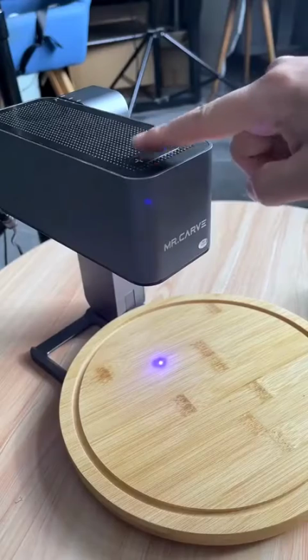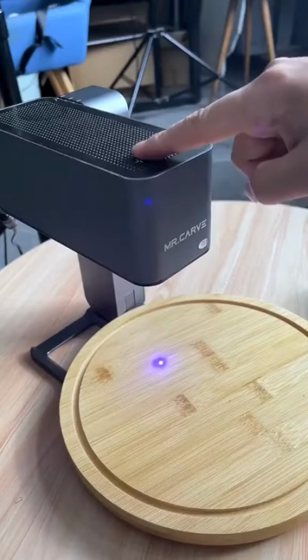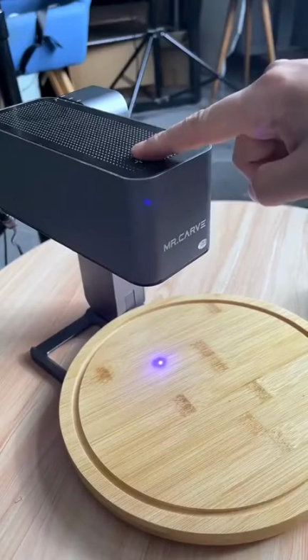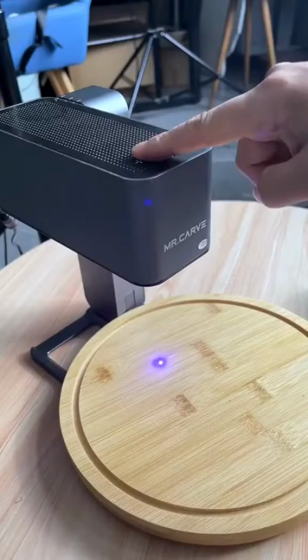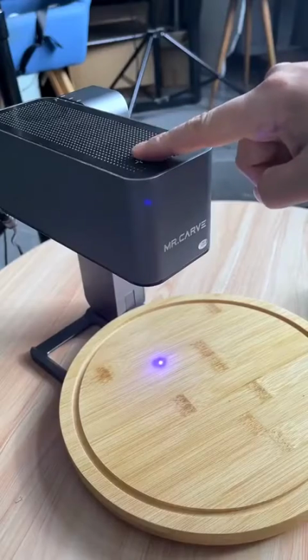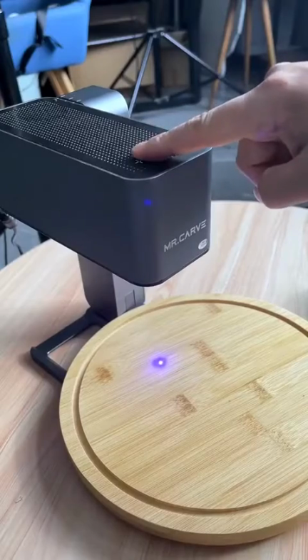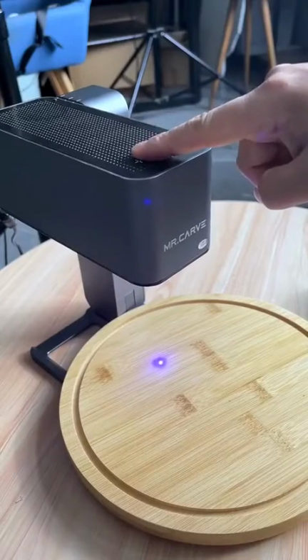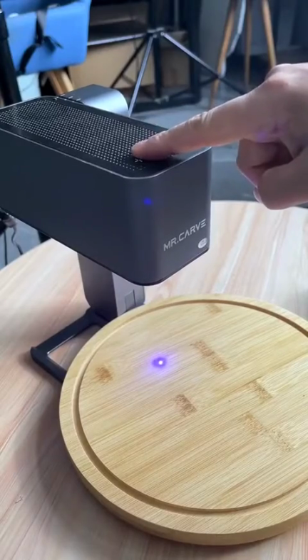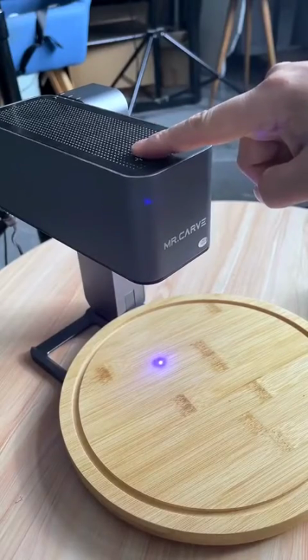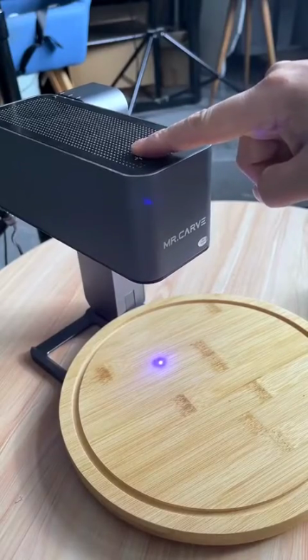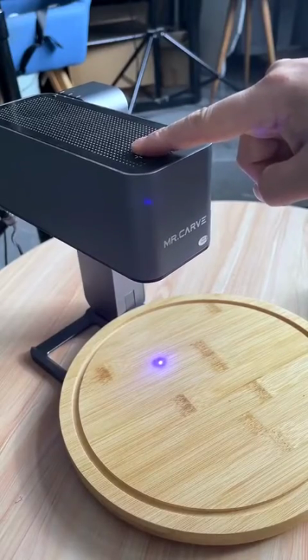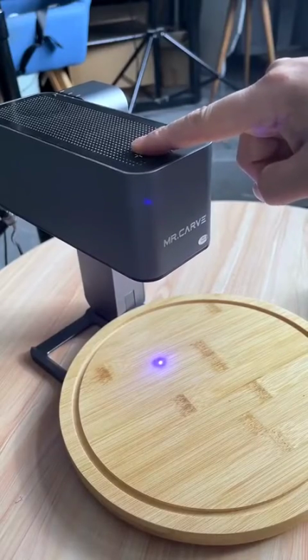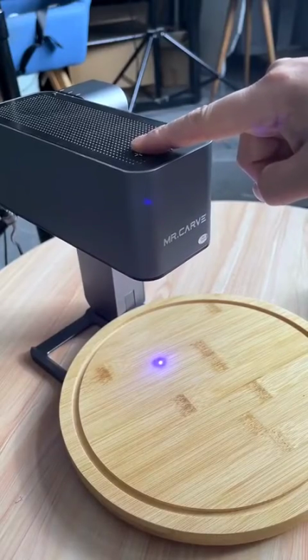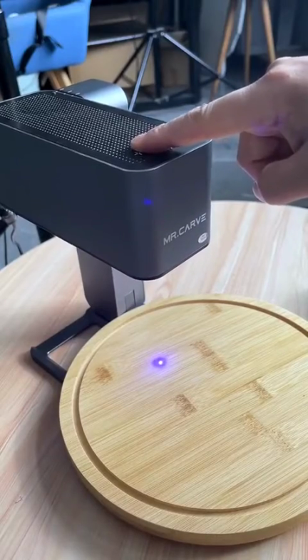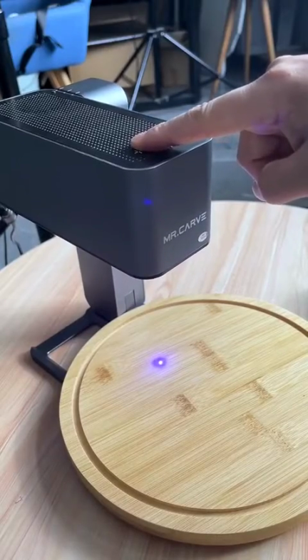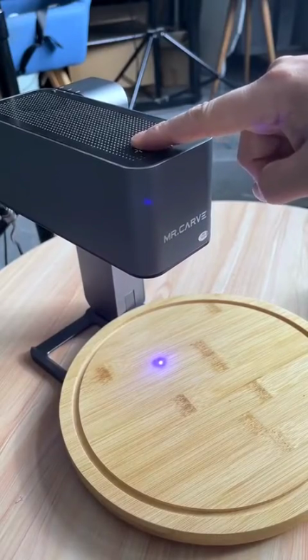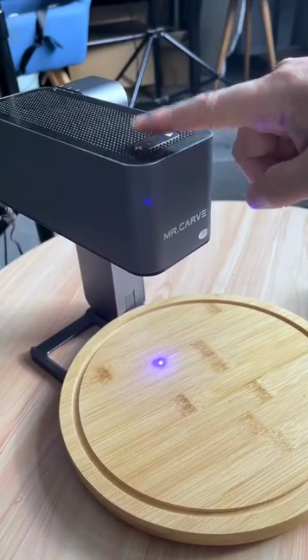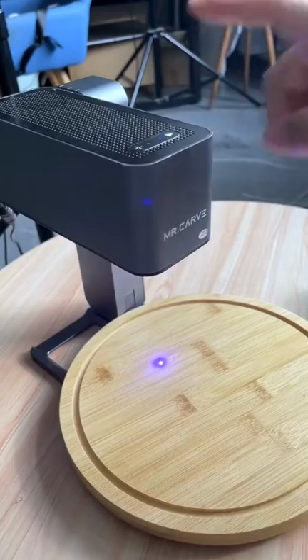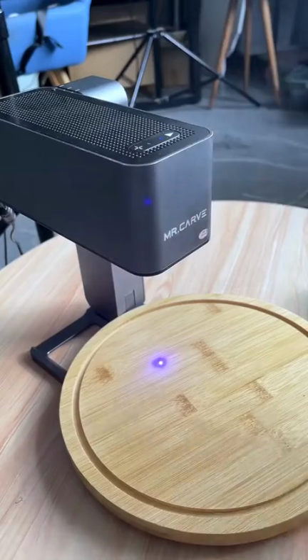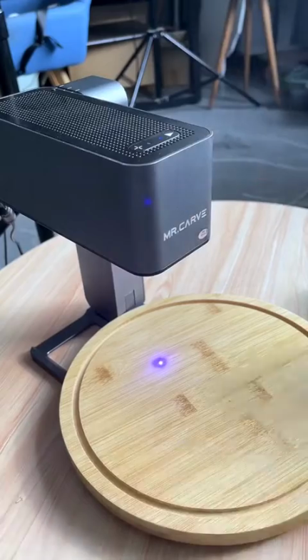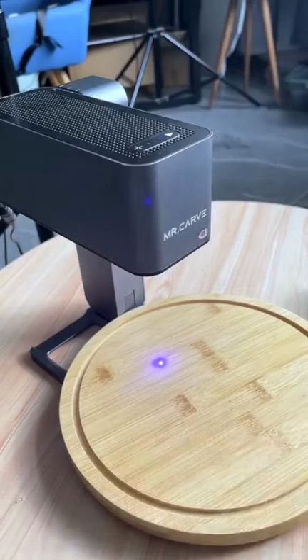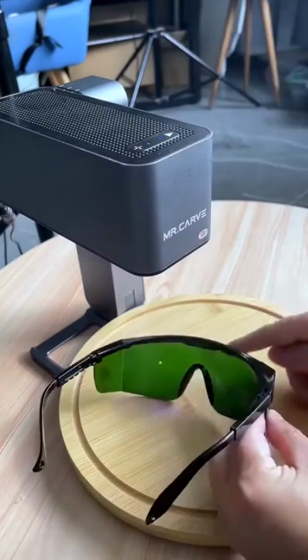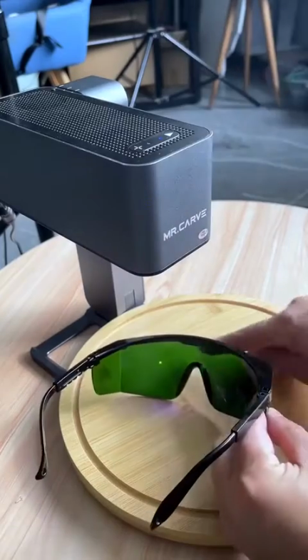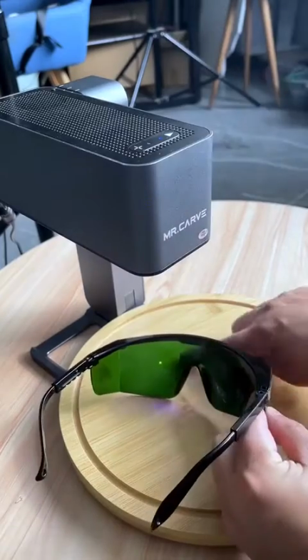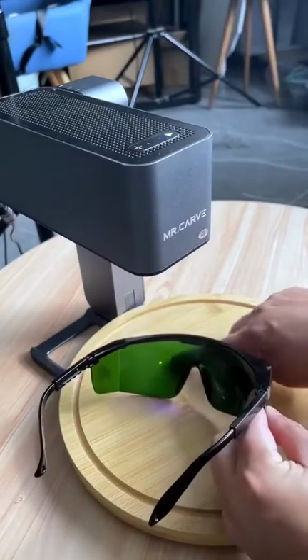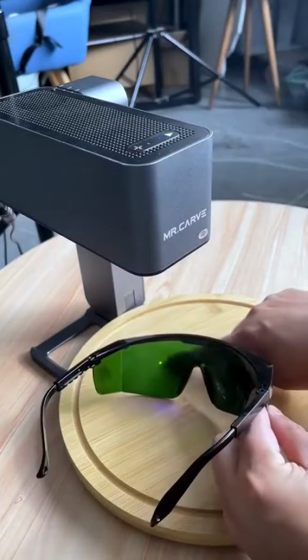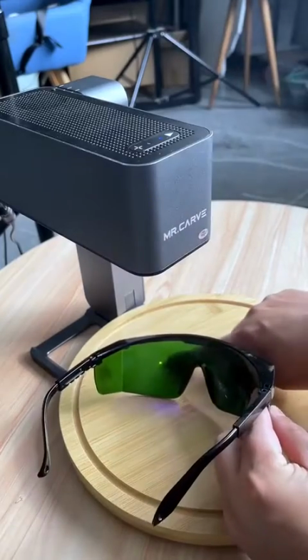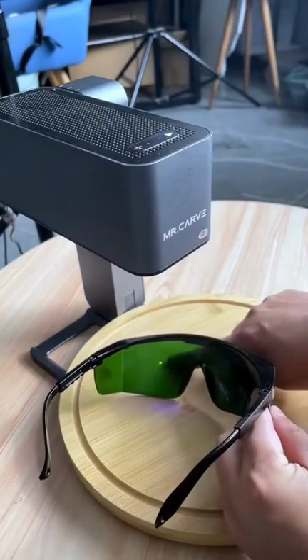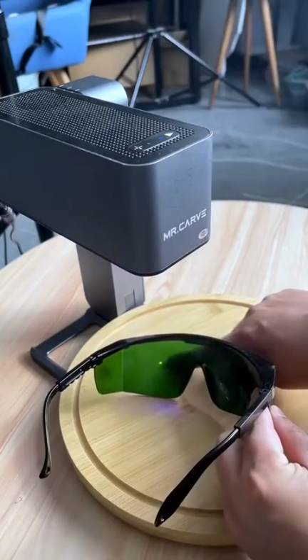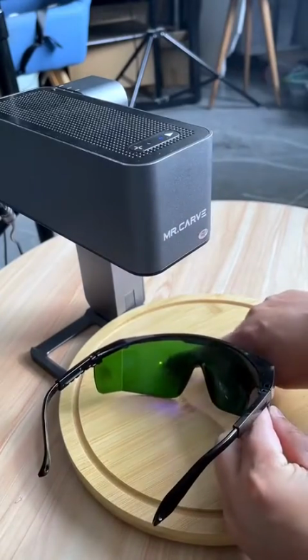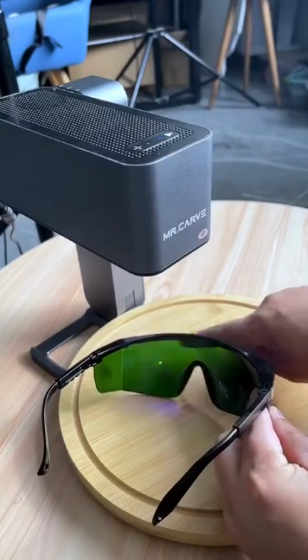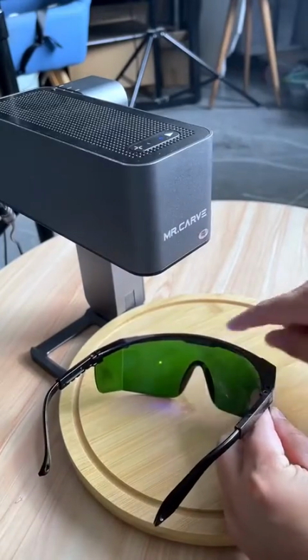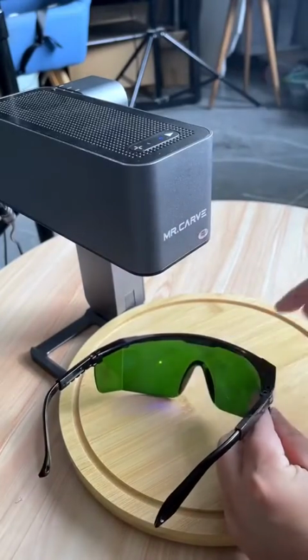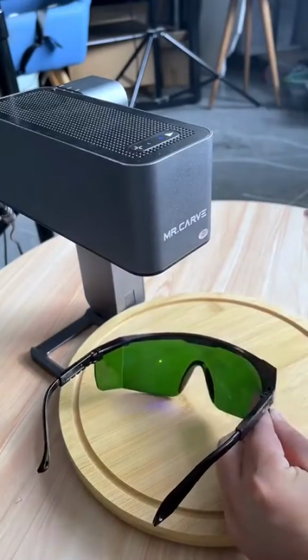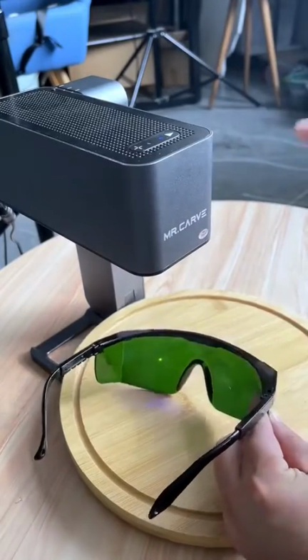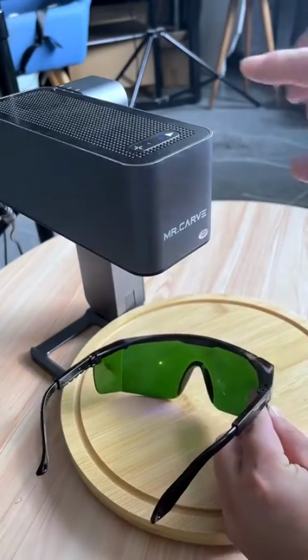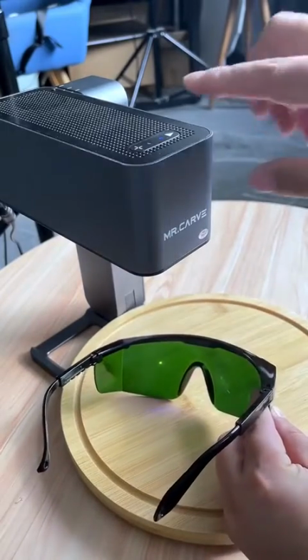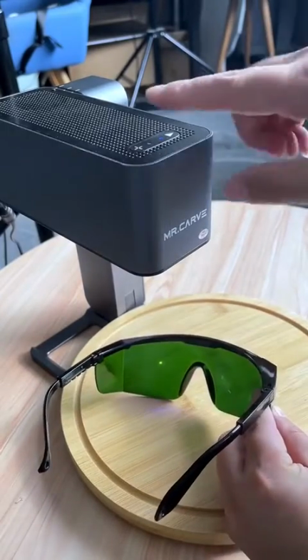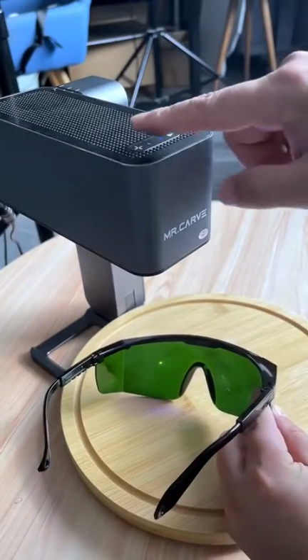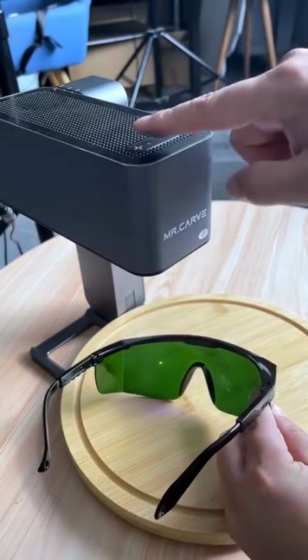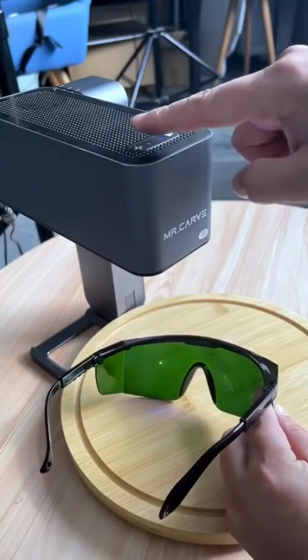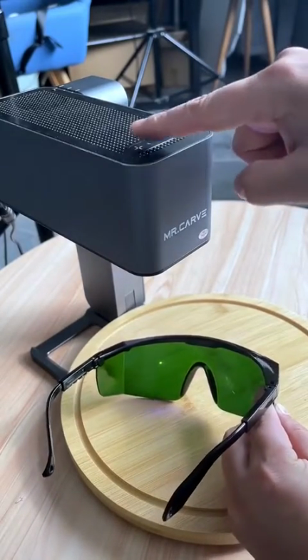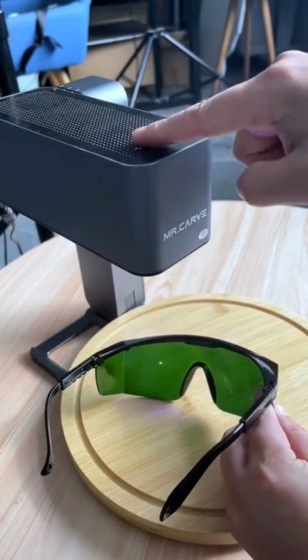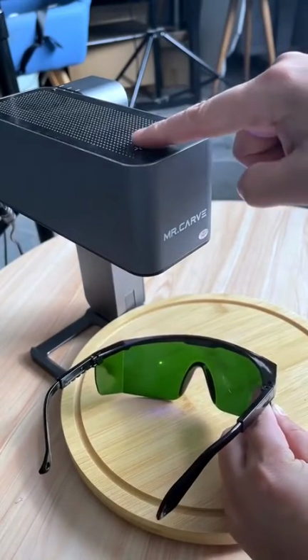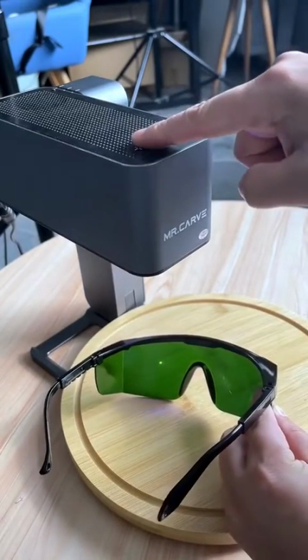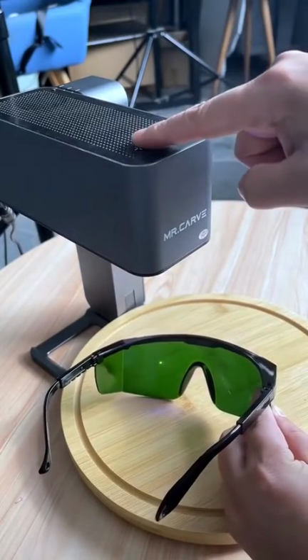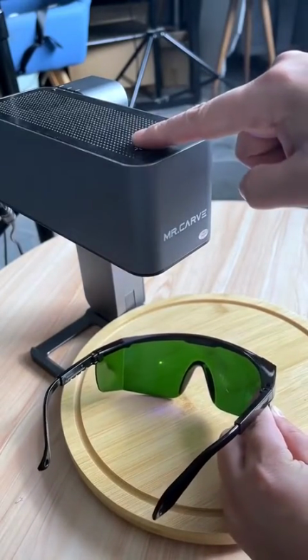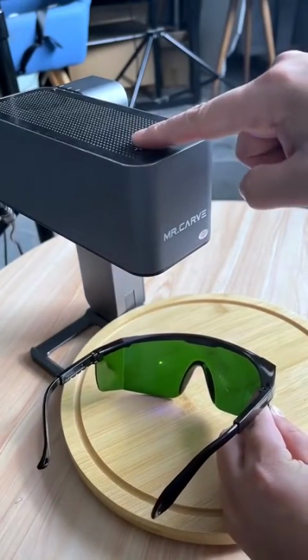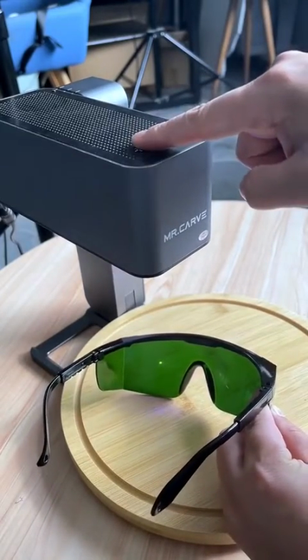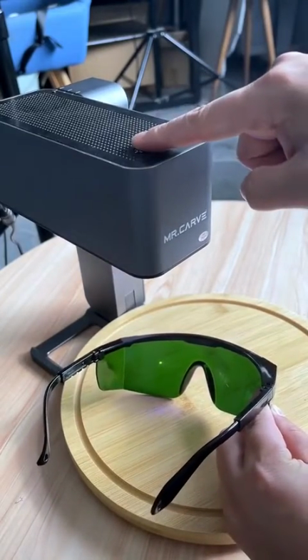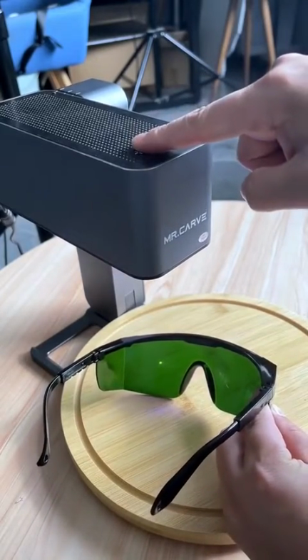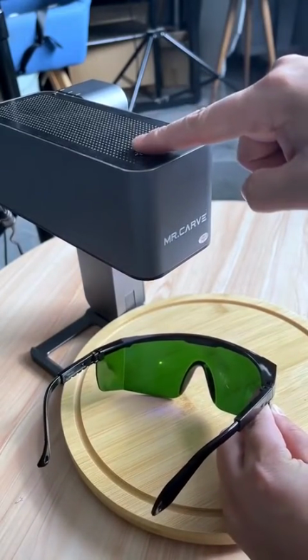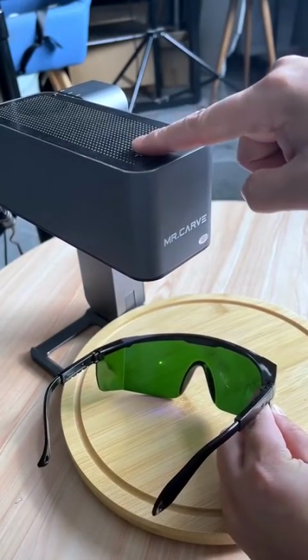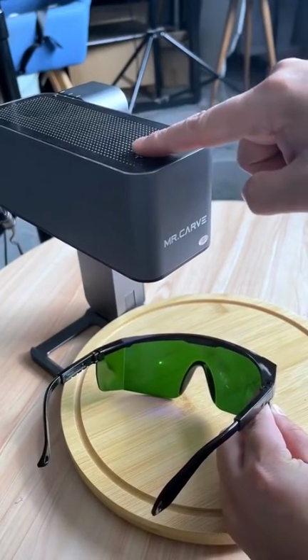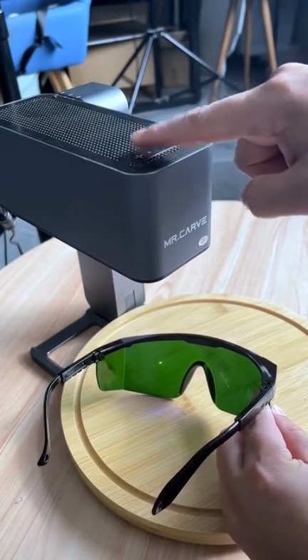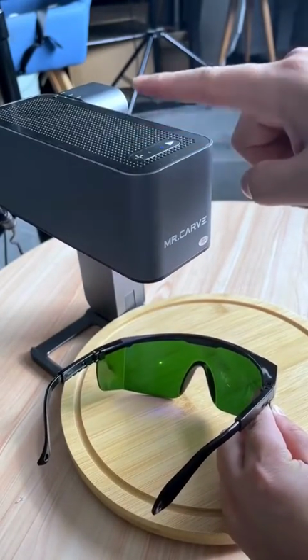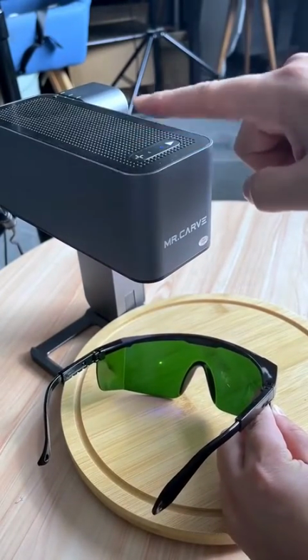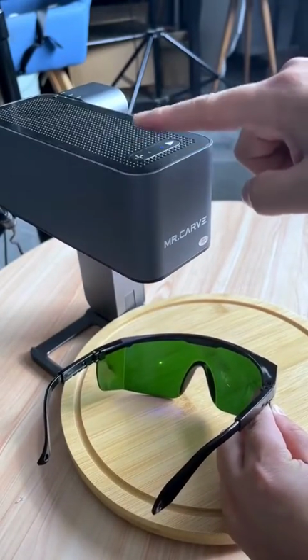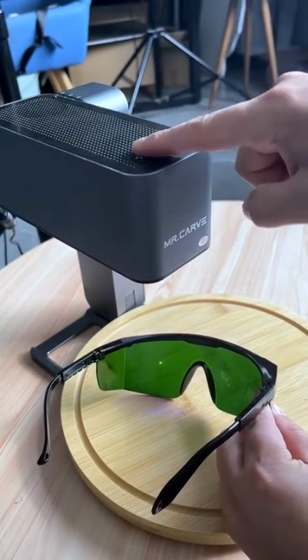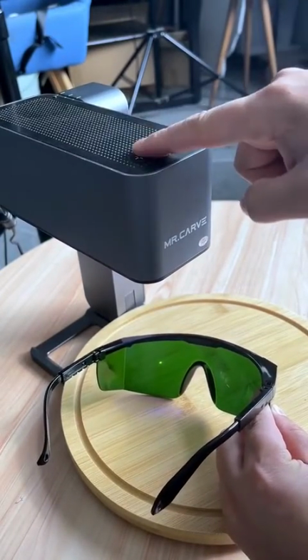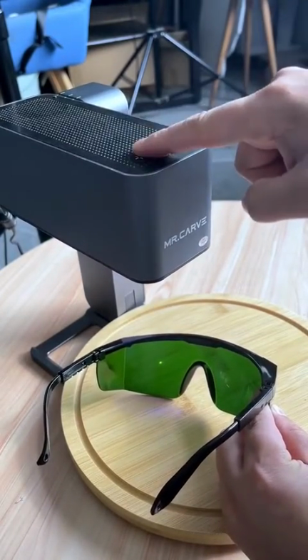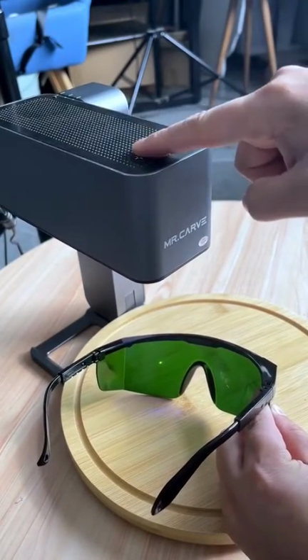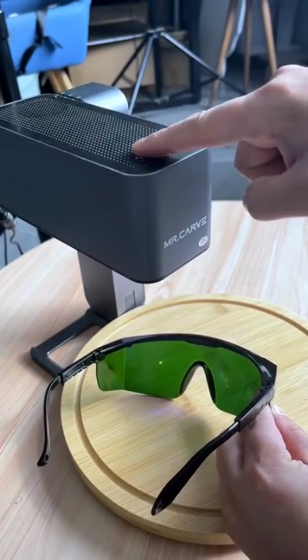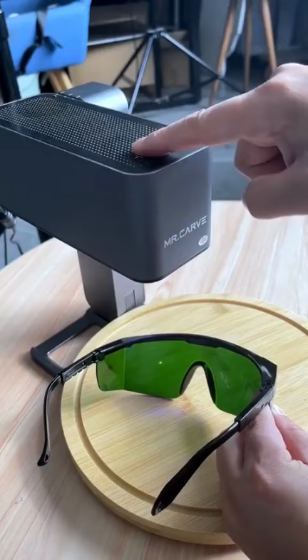Long press here to customize the focus. Confirm whether the light source size is adjusted to the minimum — it must be adjusted to the minimum.